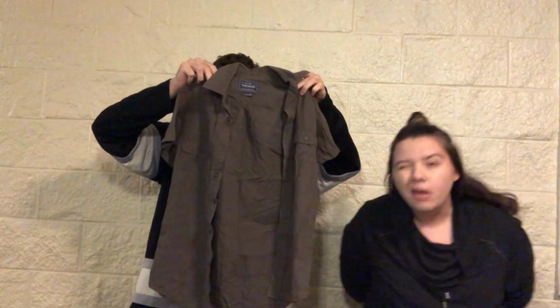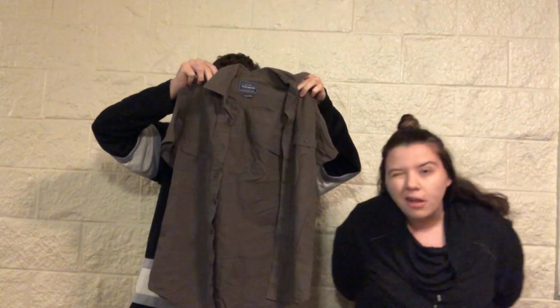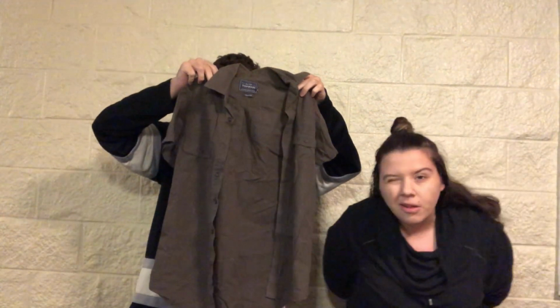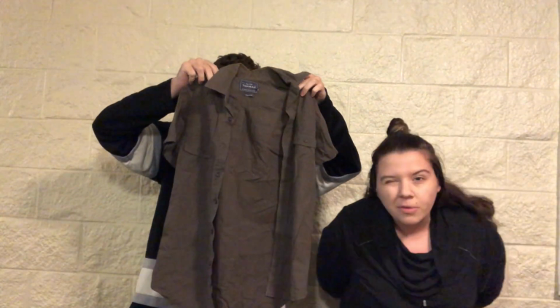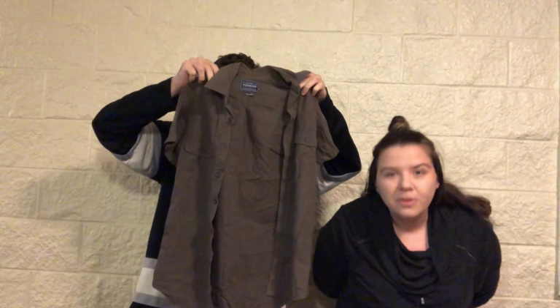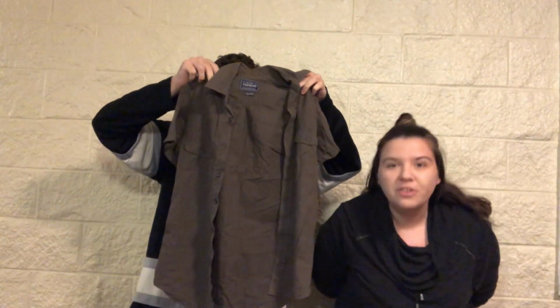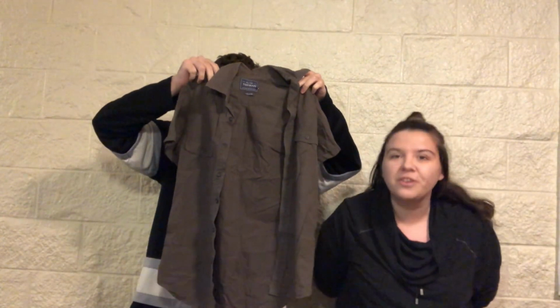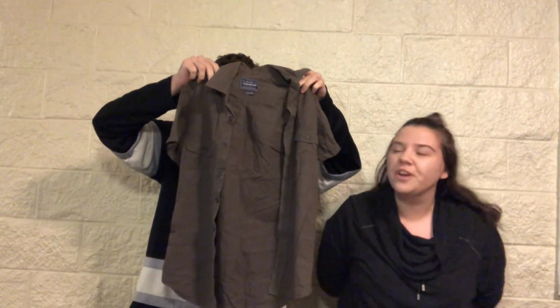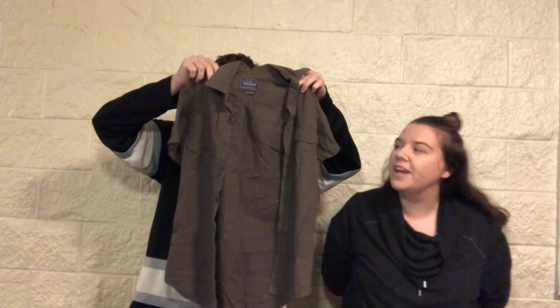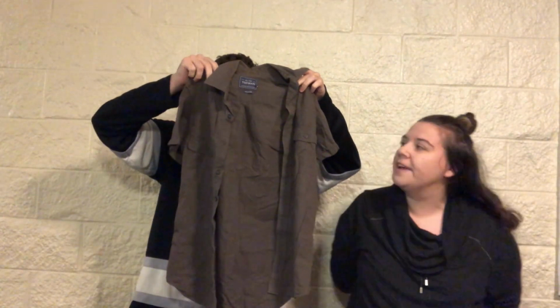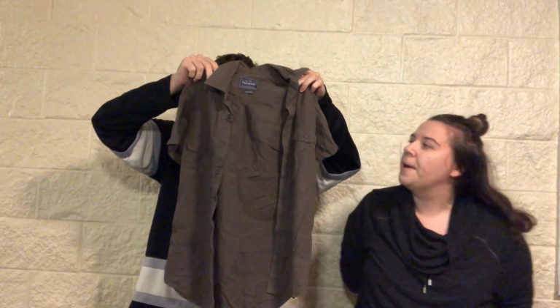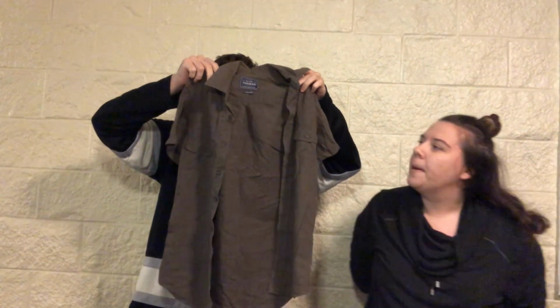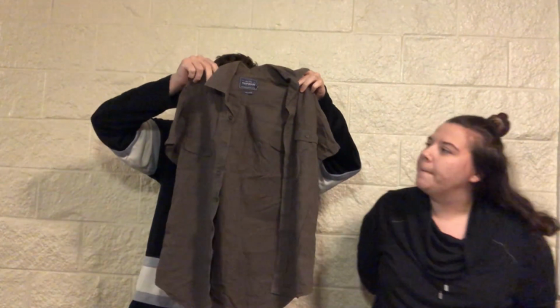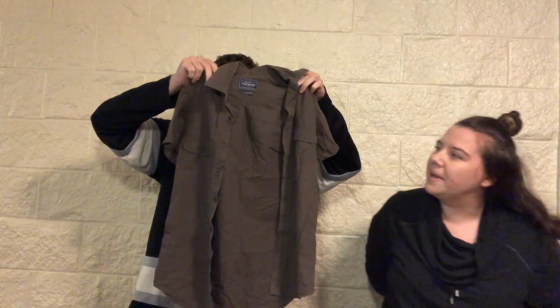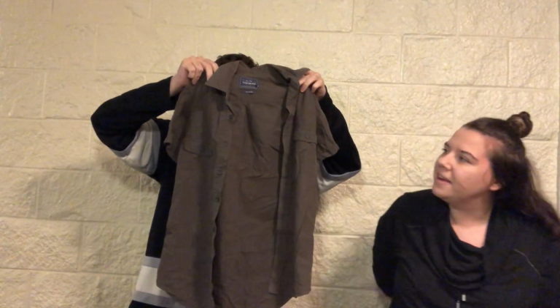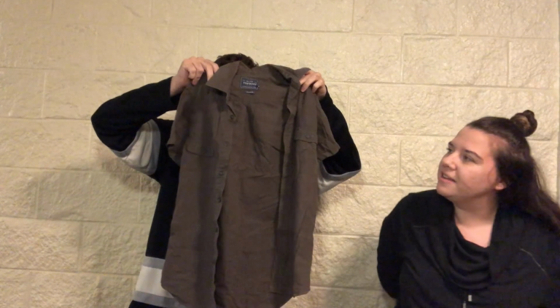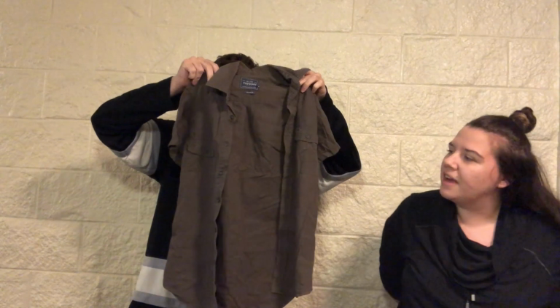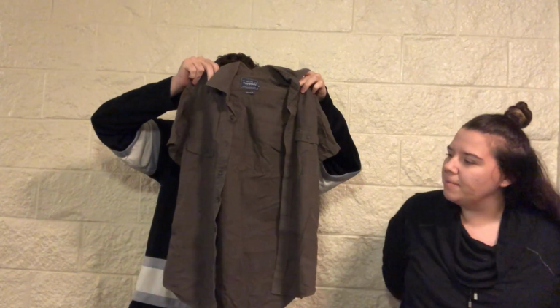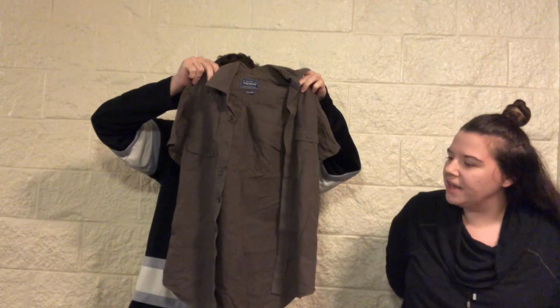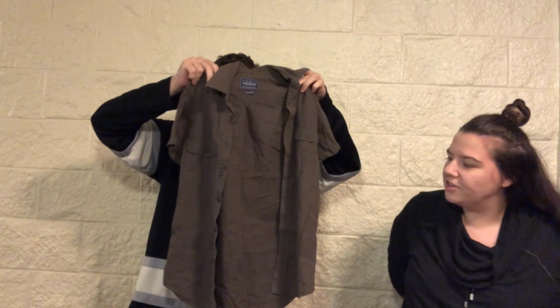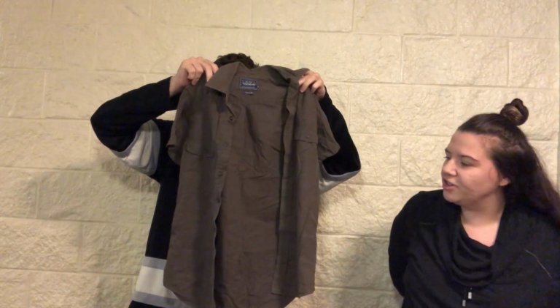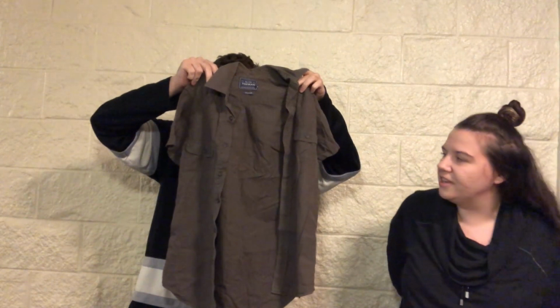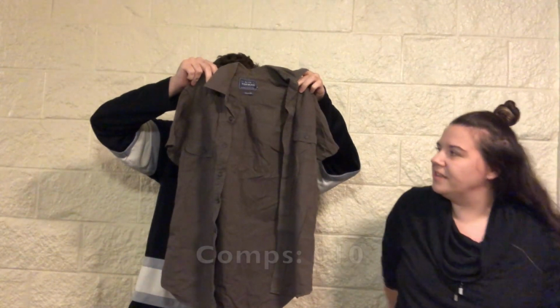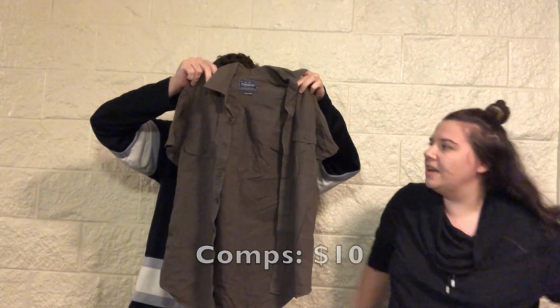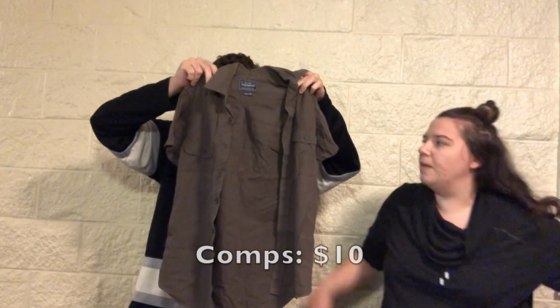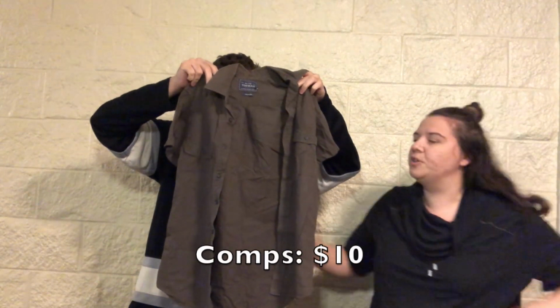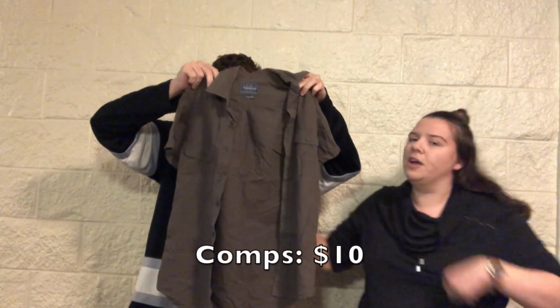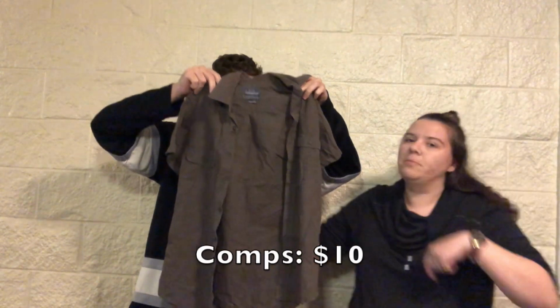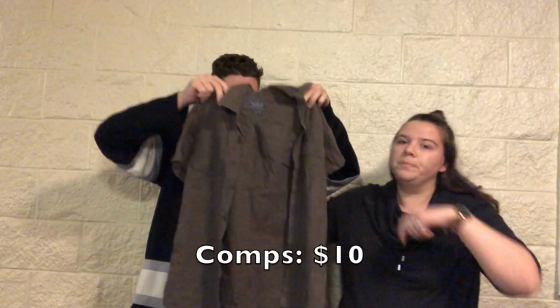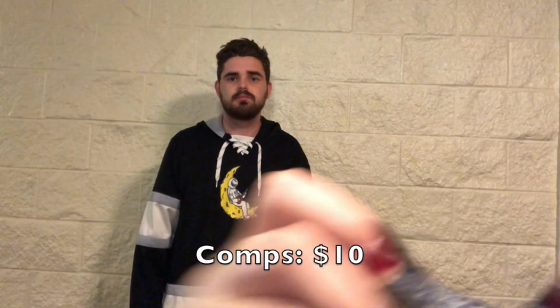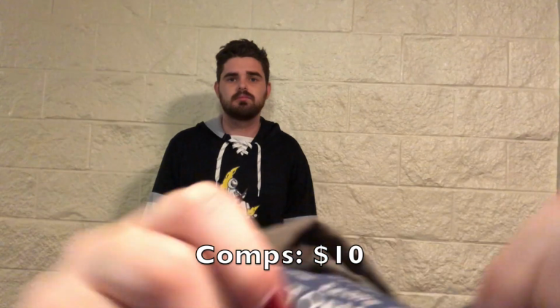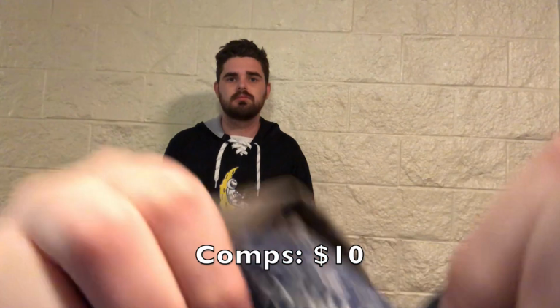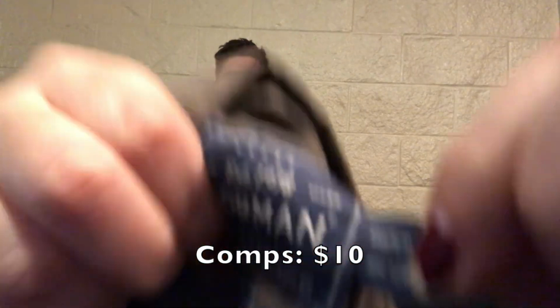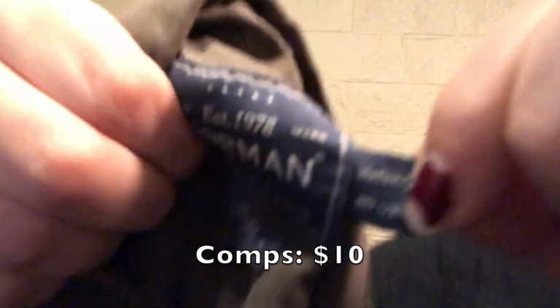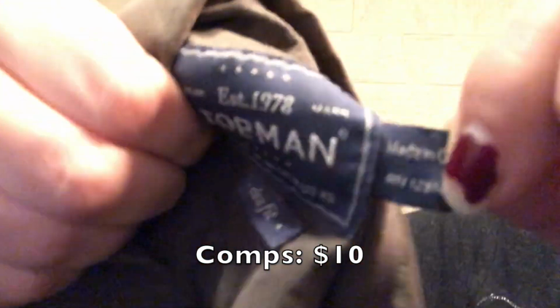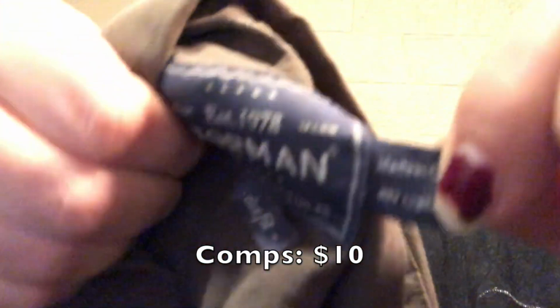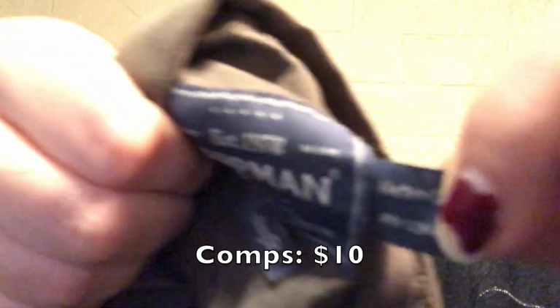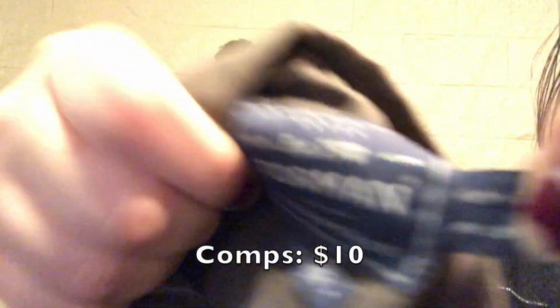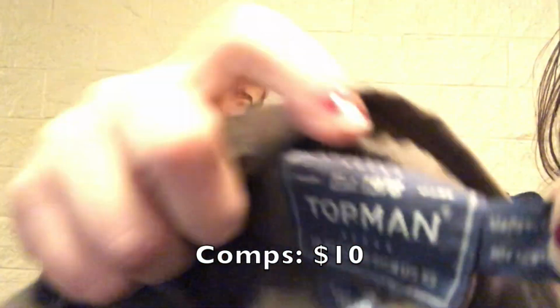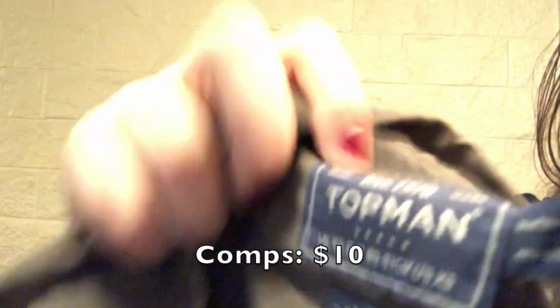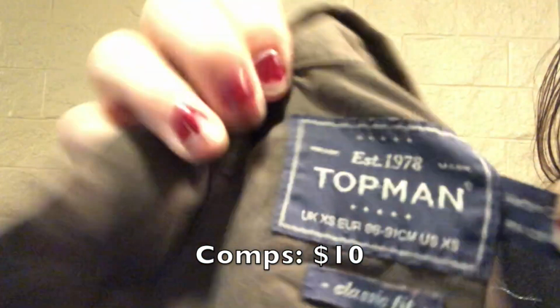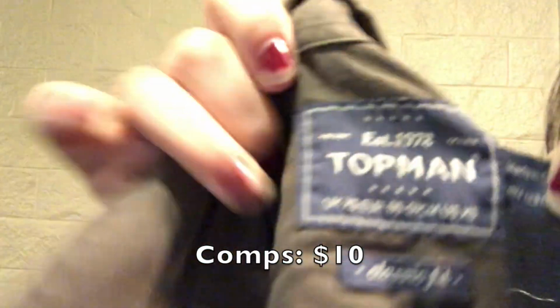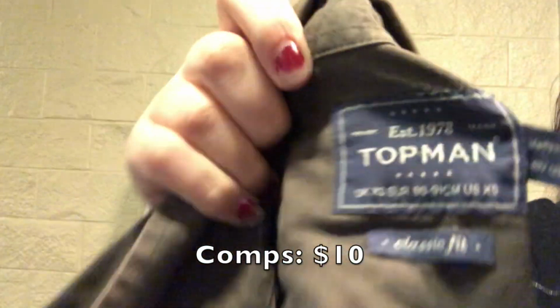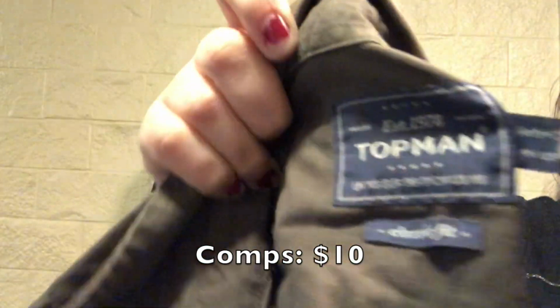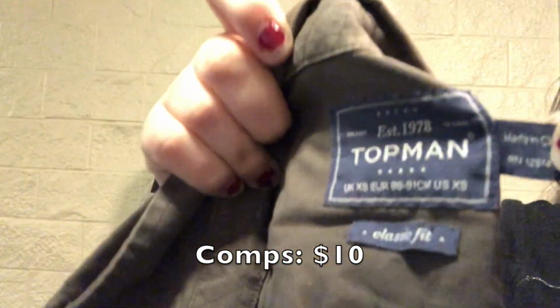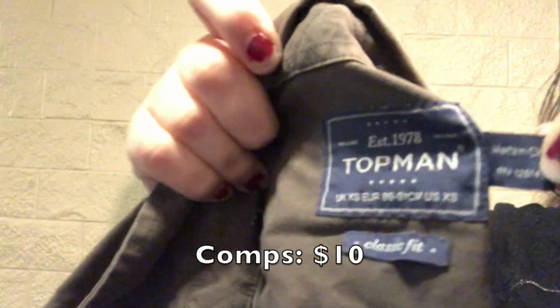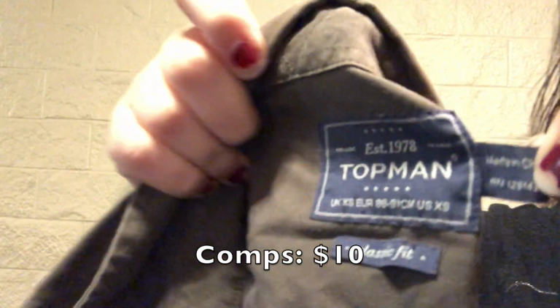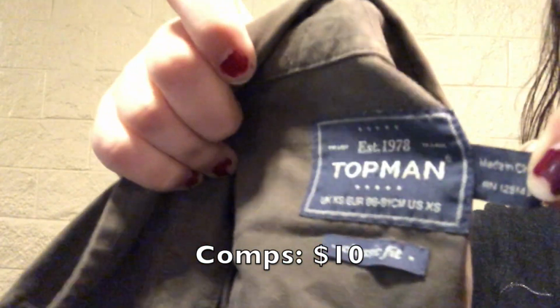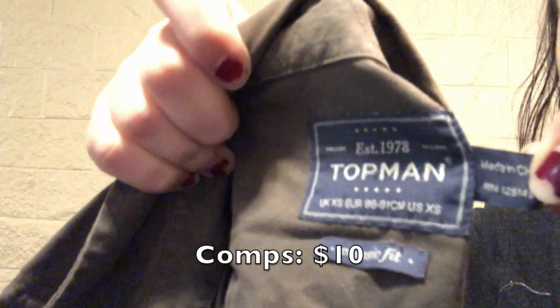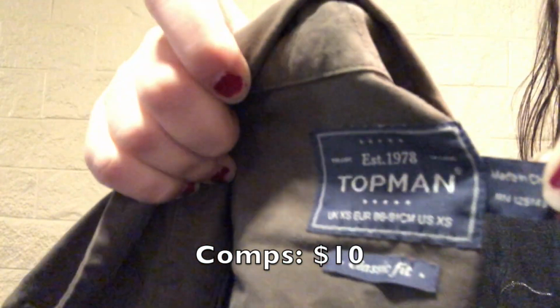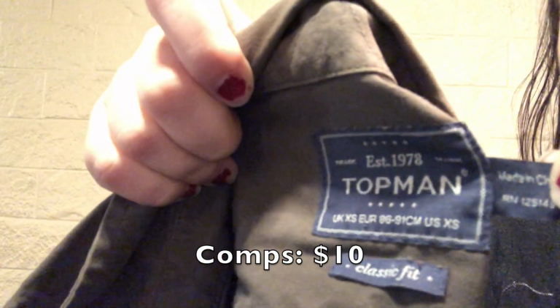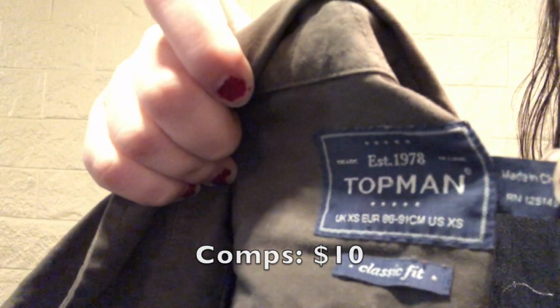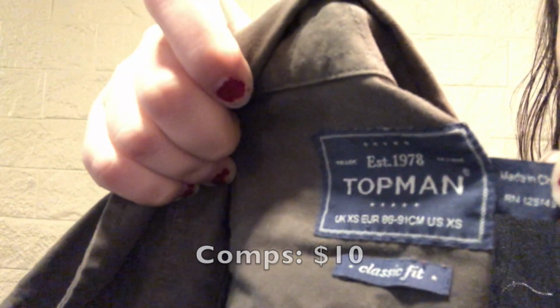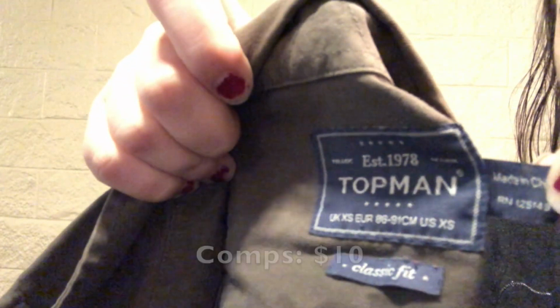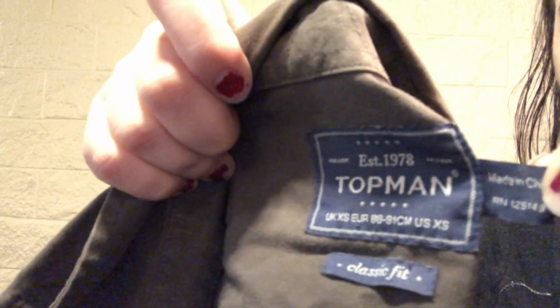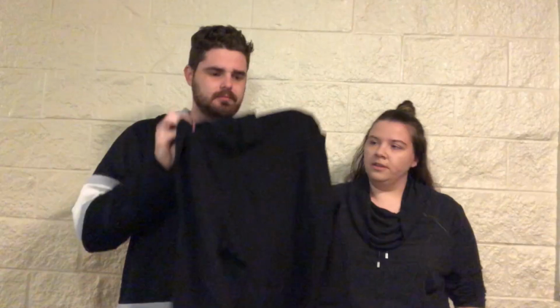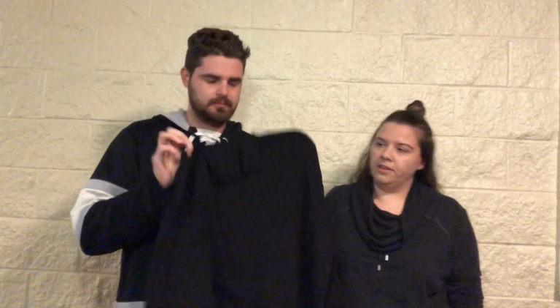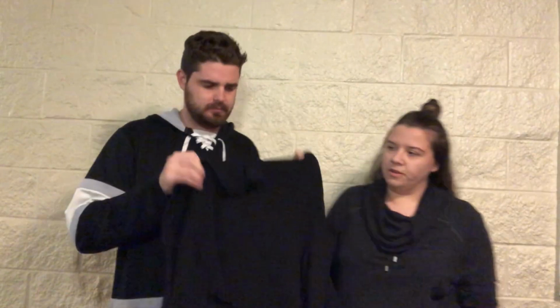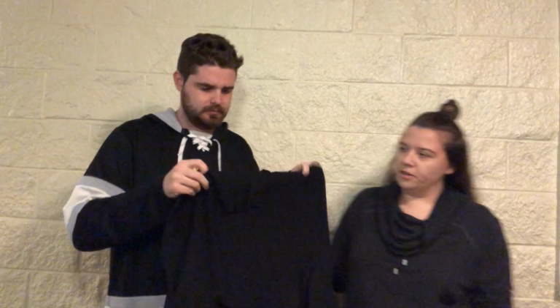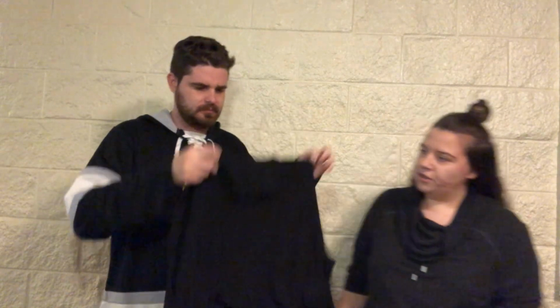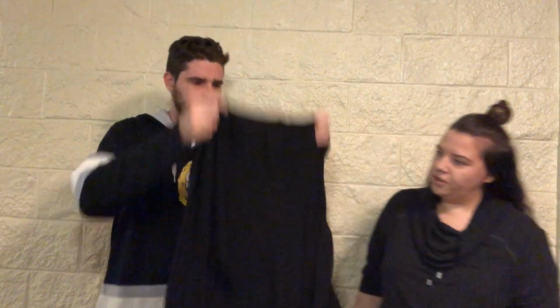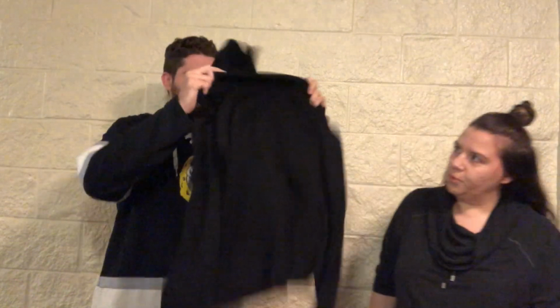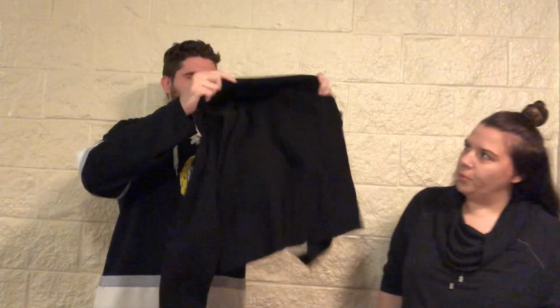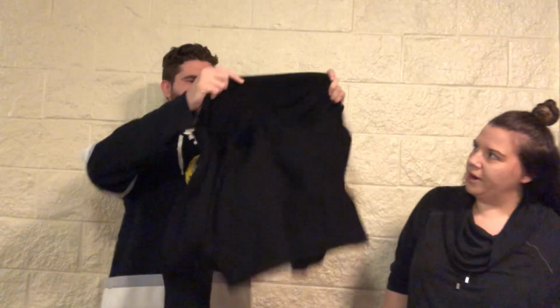Another button-up, unbuttoned. The brand is Topman — that's just like Topshop's men's brand. It's a size extra small, which isn't great.